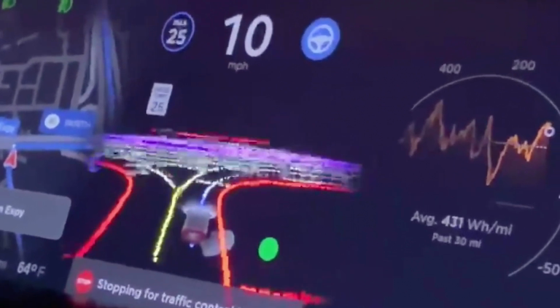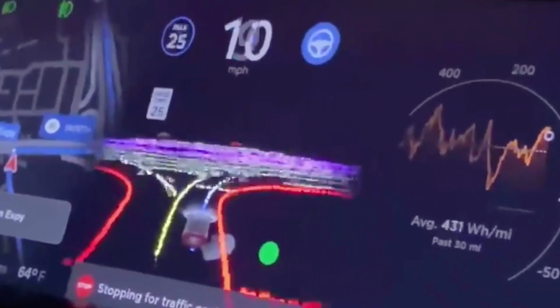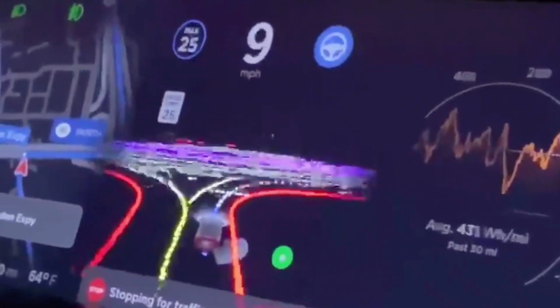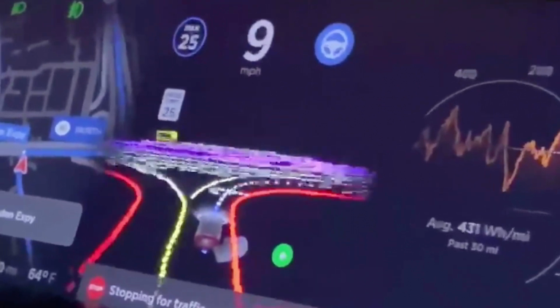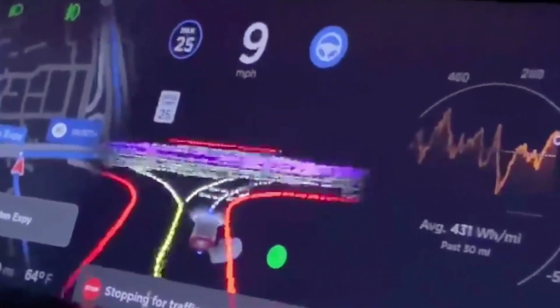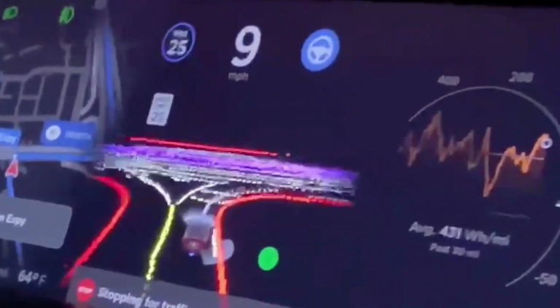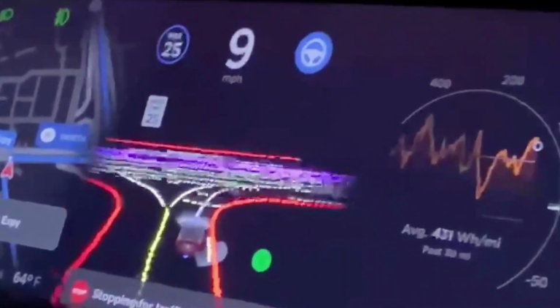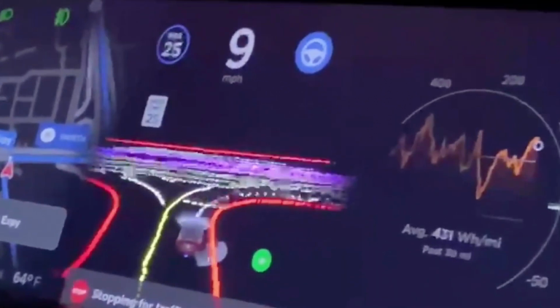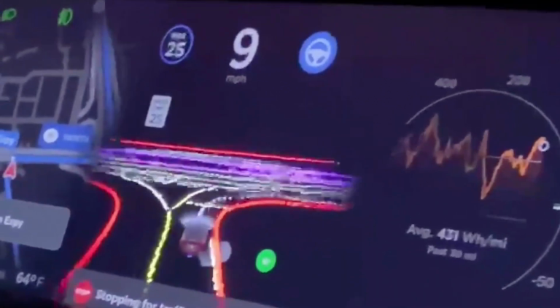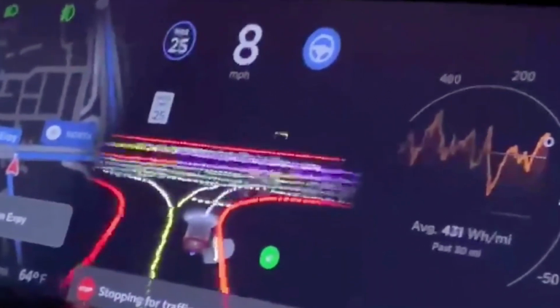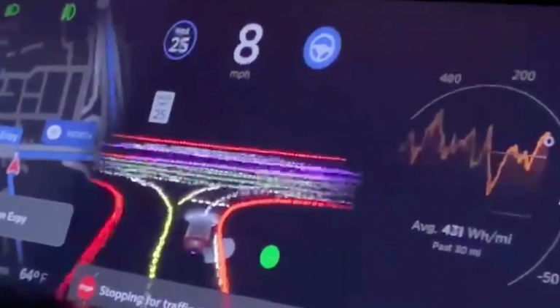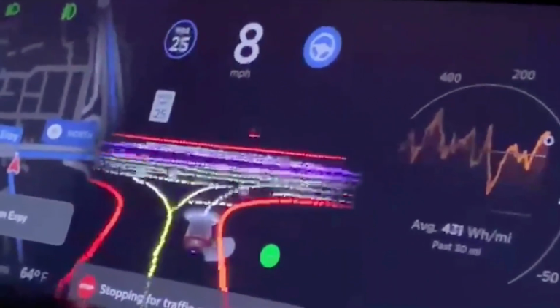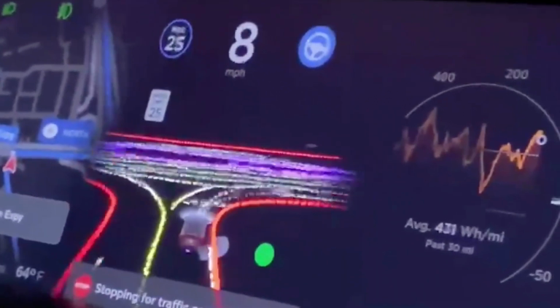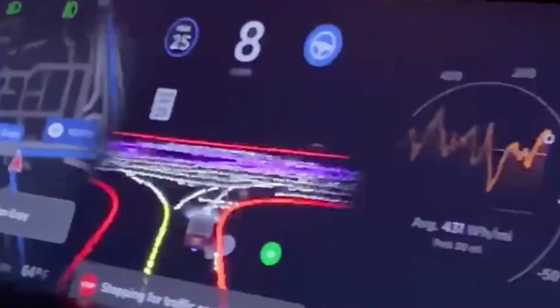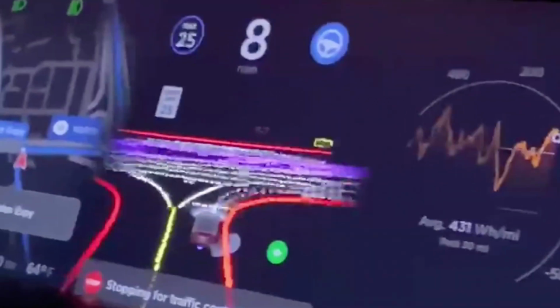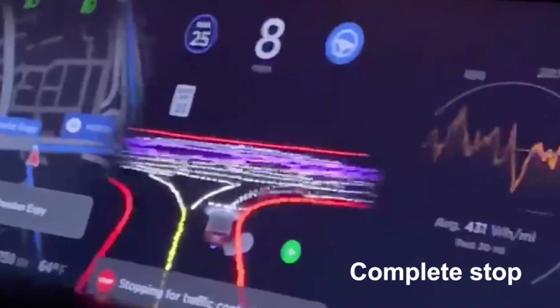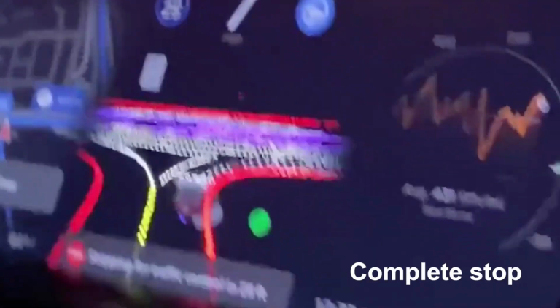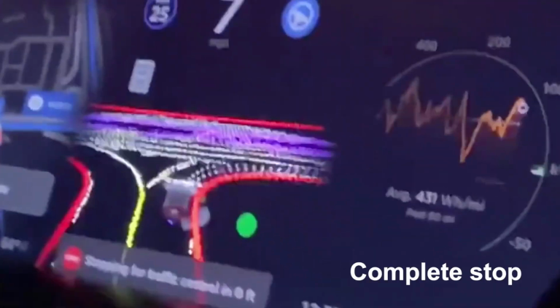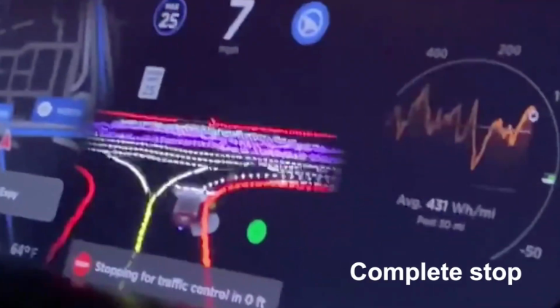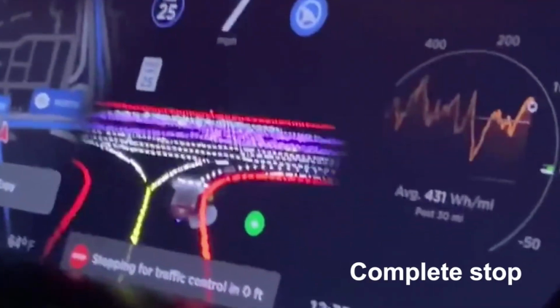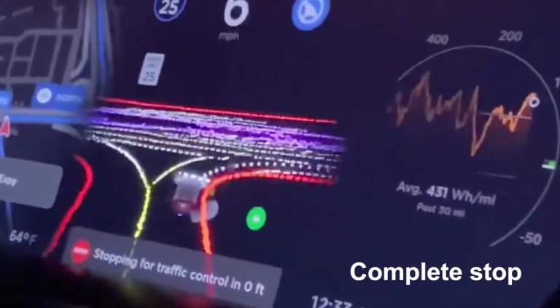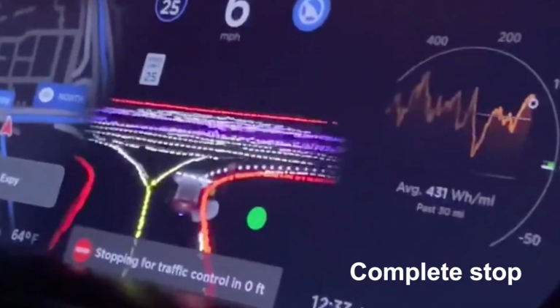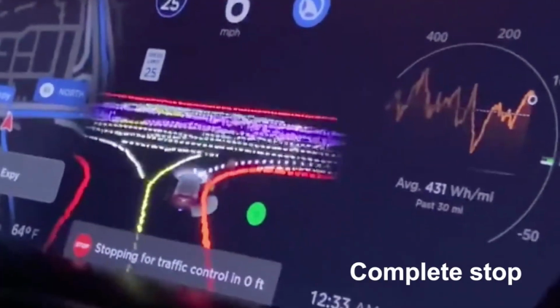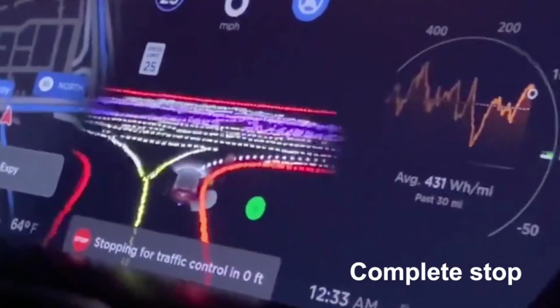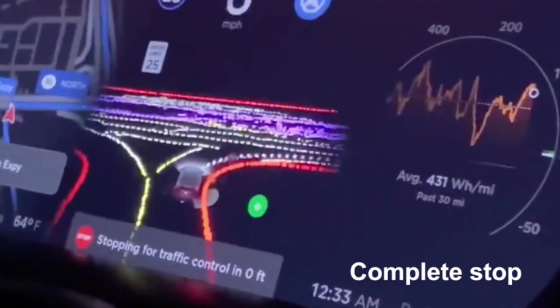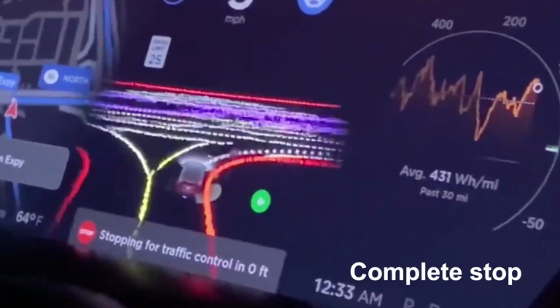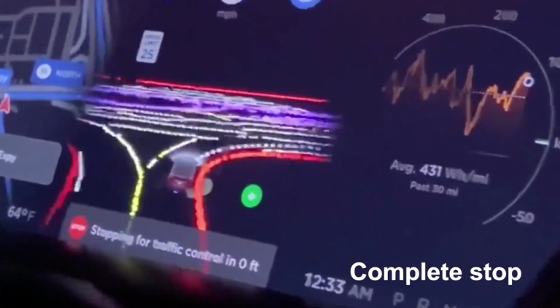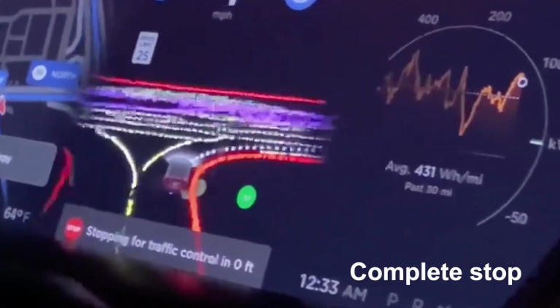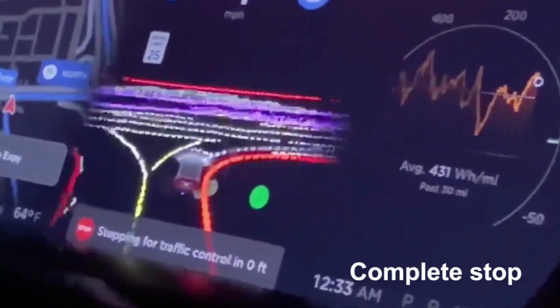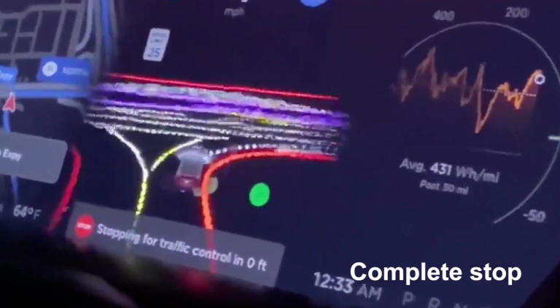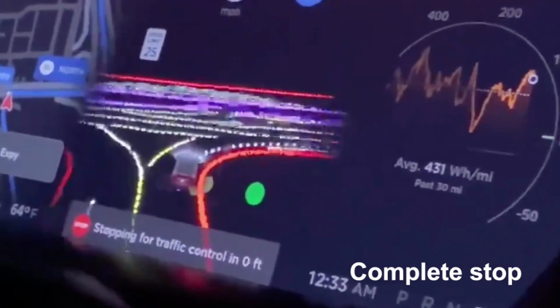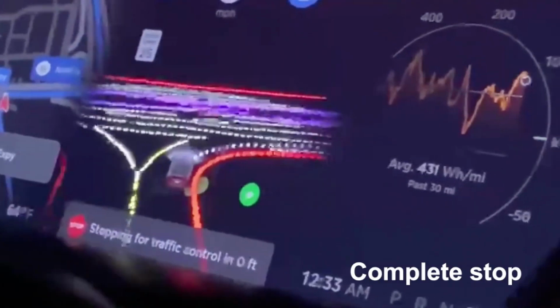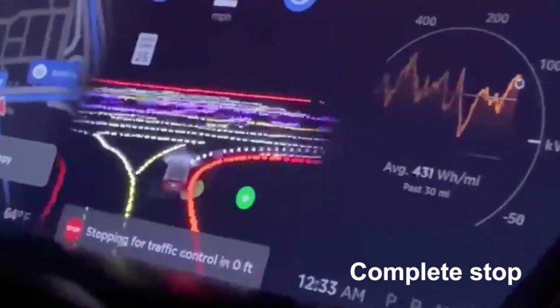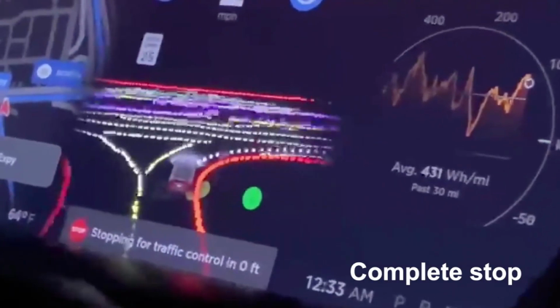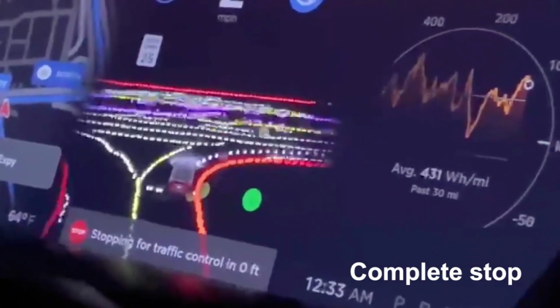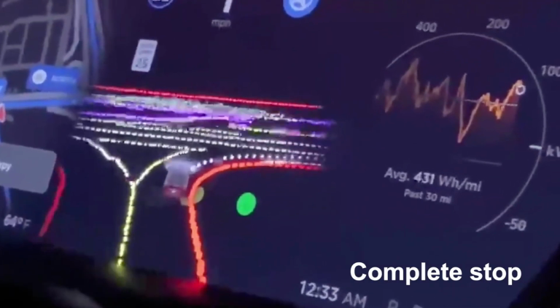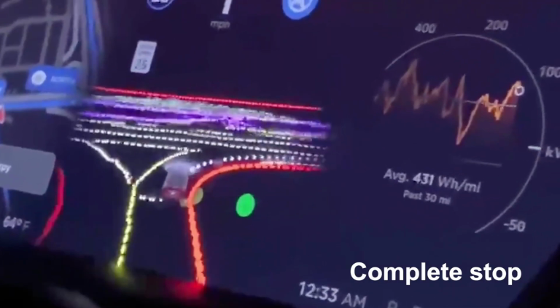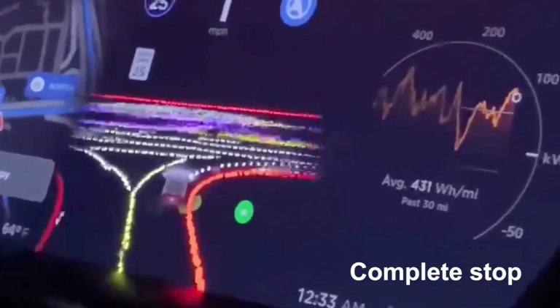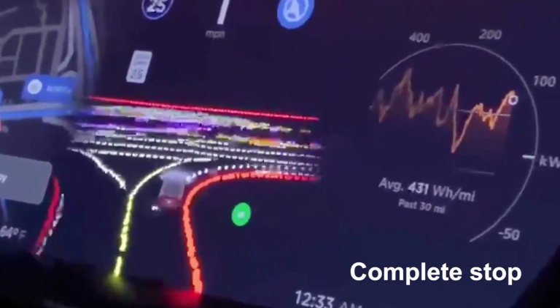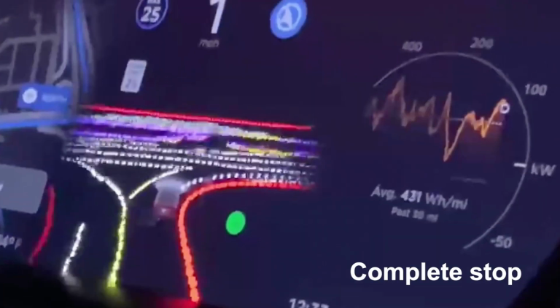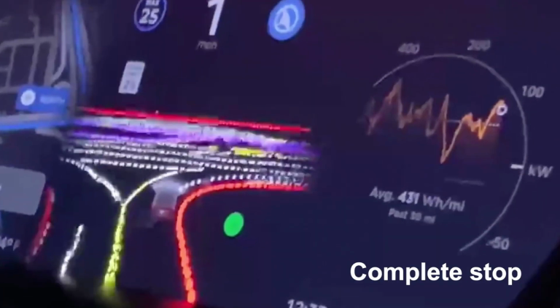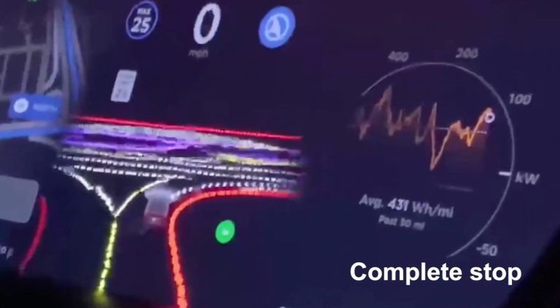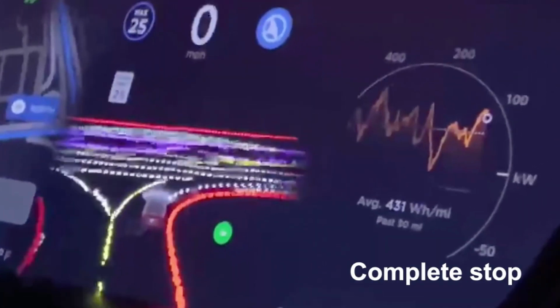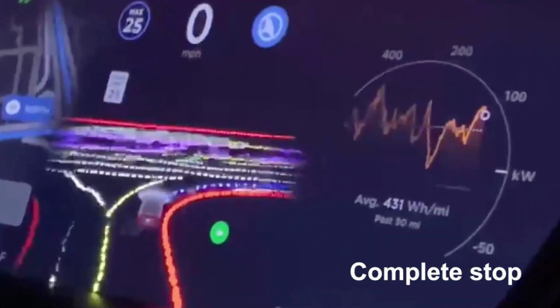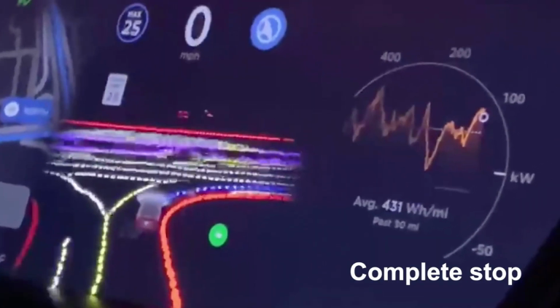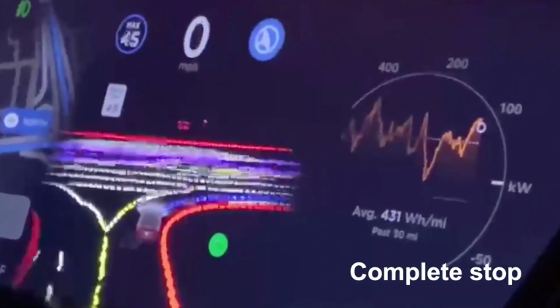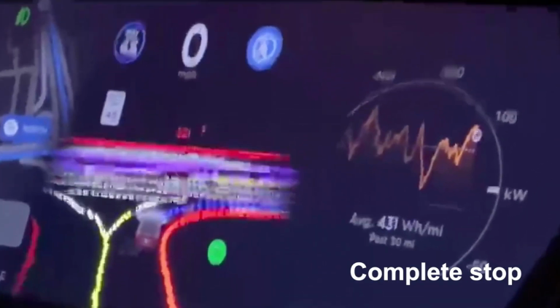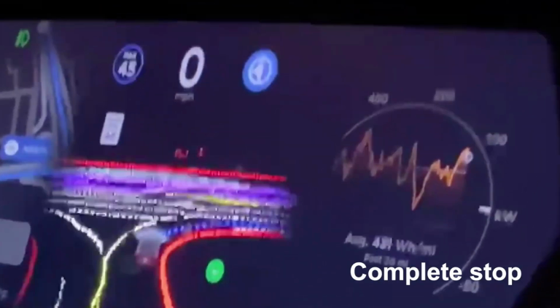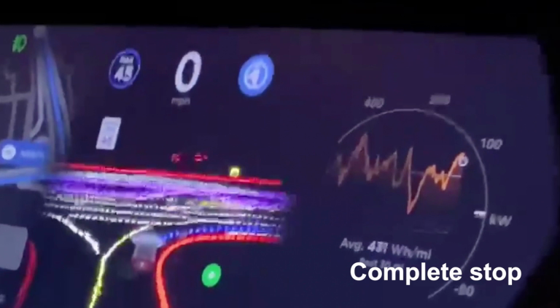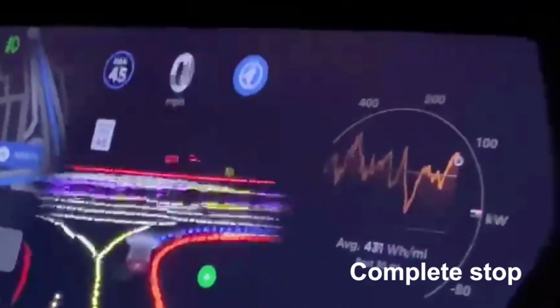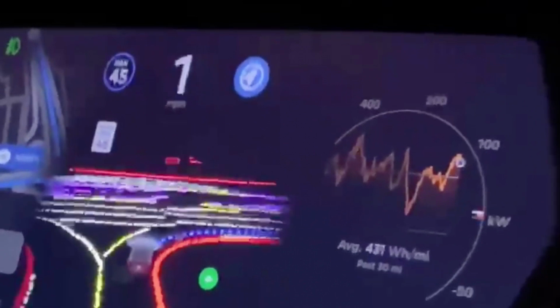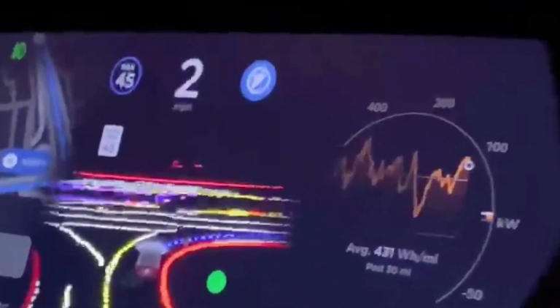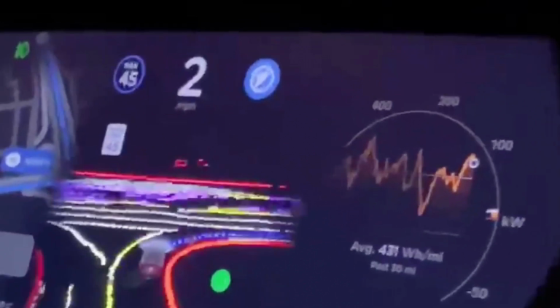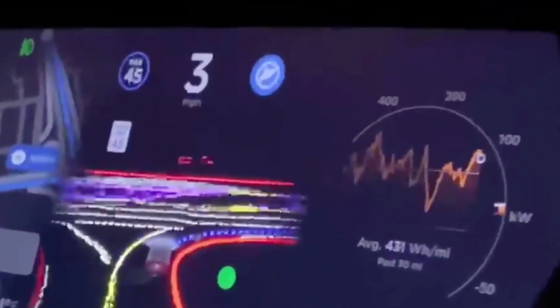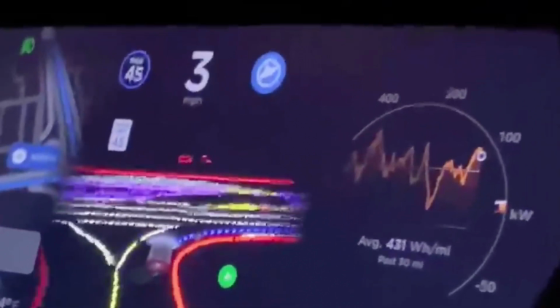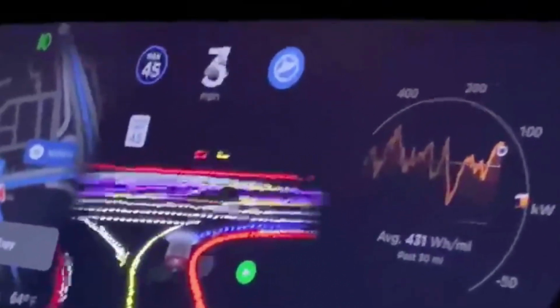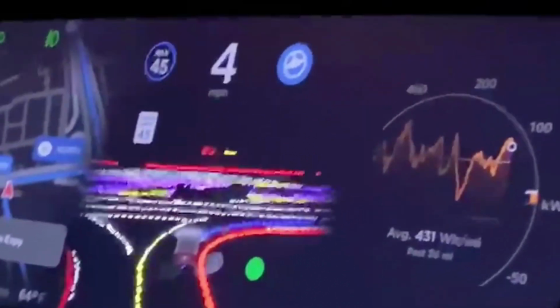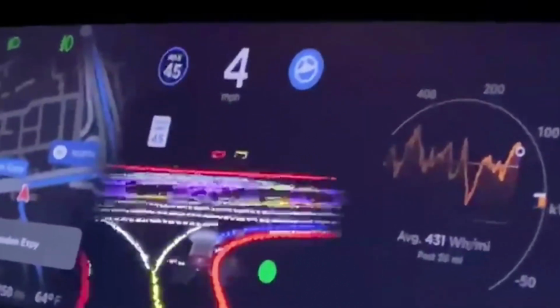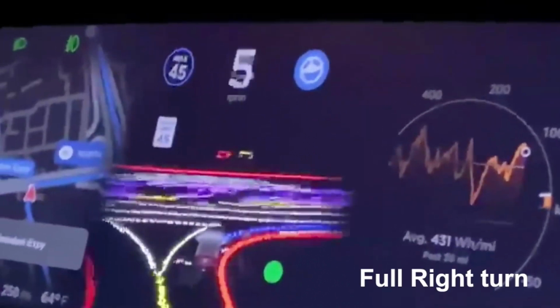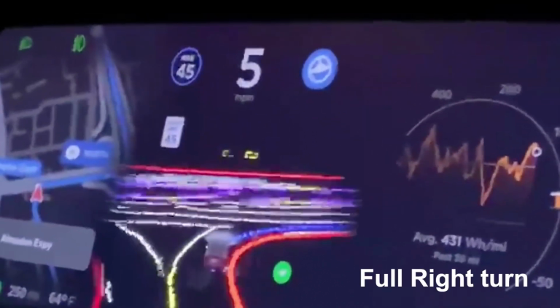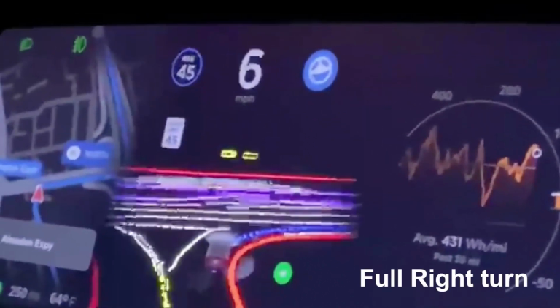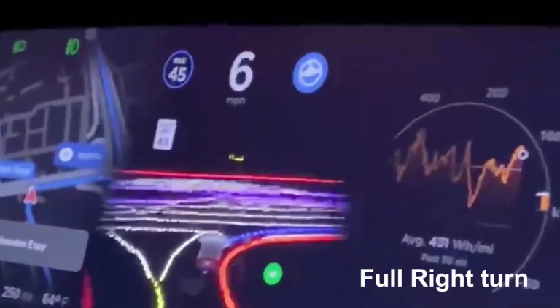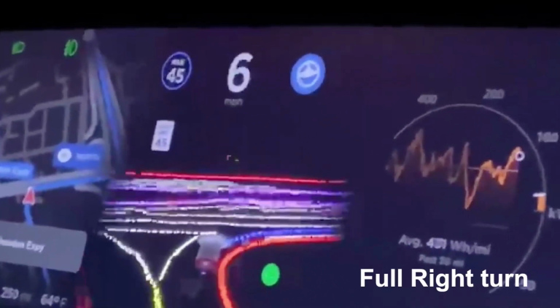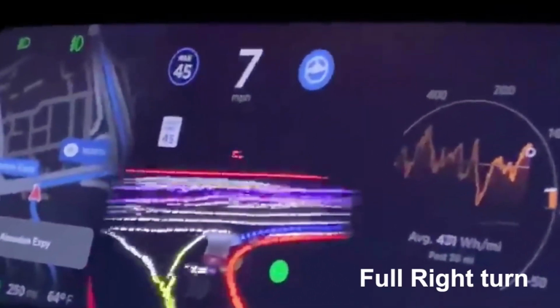Here you can see autopilot coming to a complete stop at an intersection, and then making a right turn fully automatically.